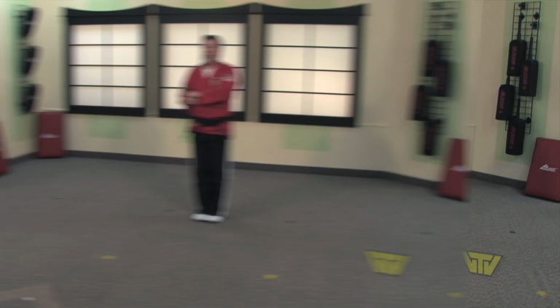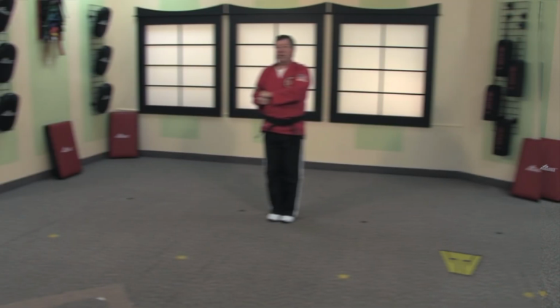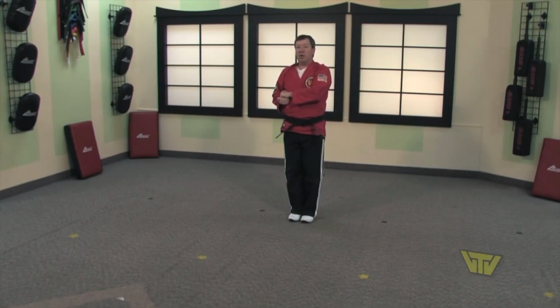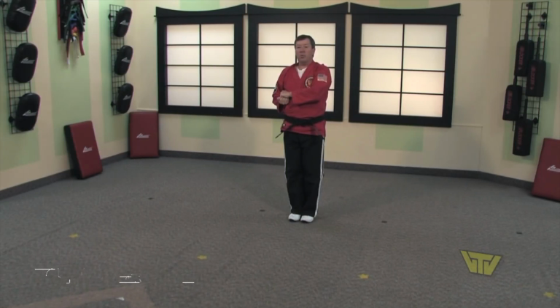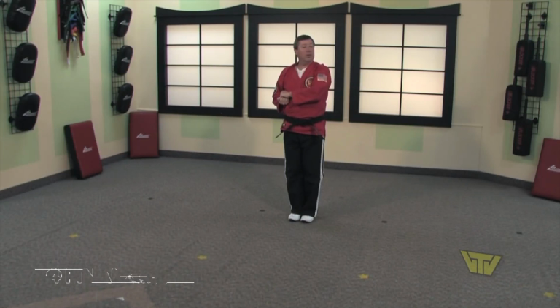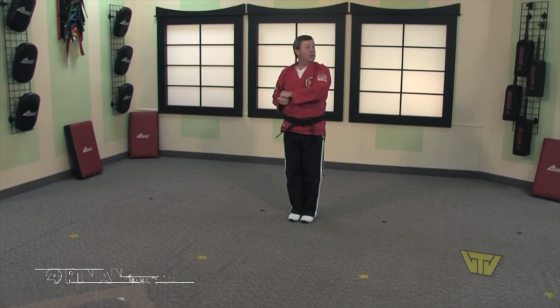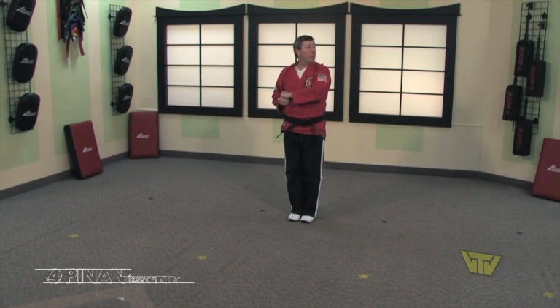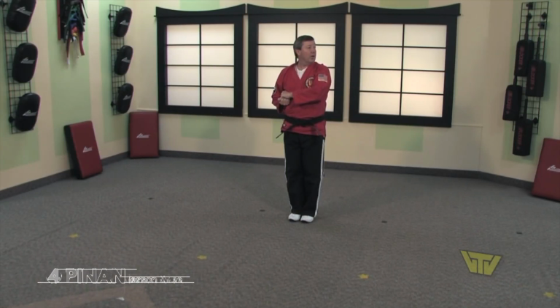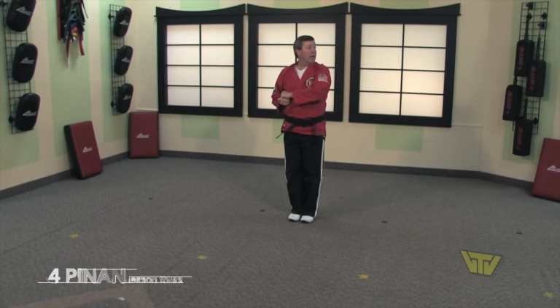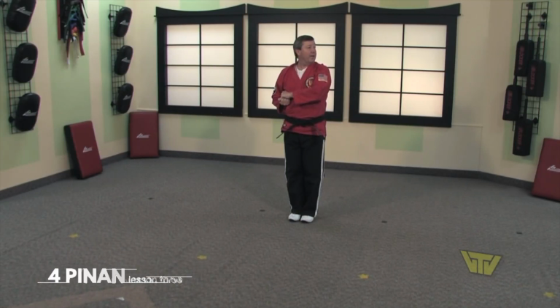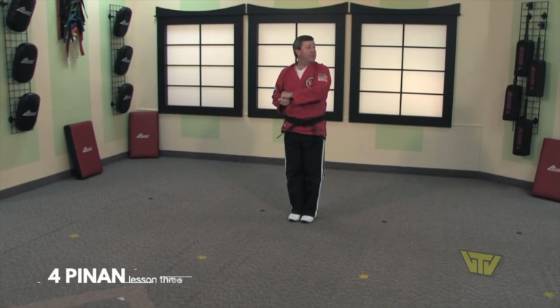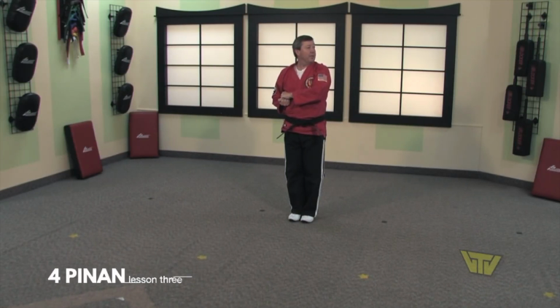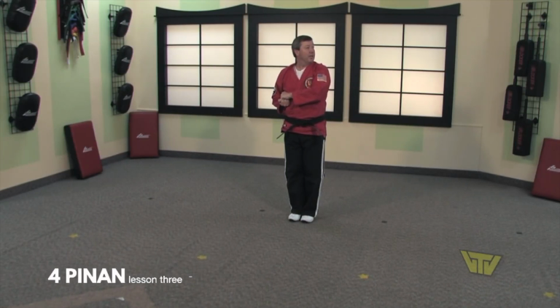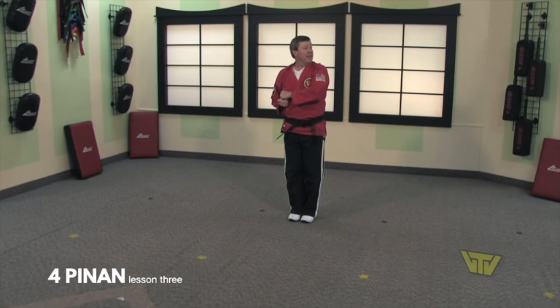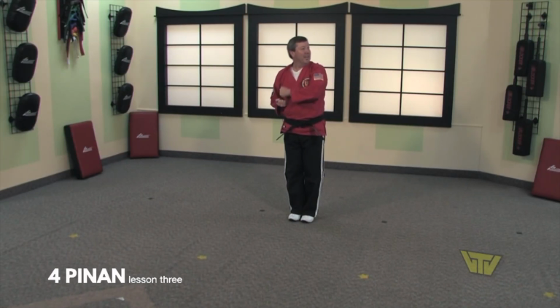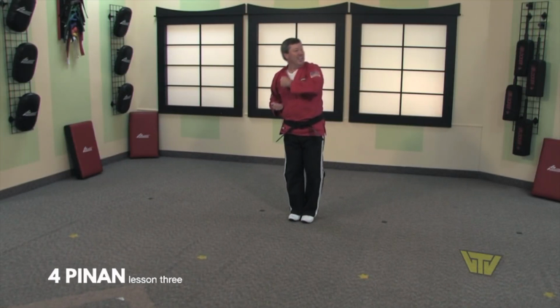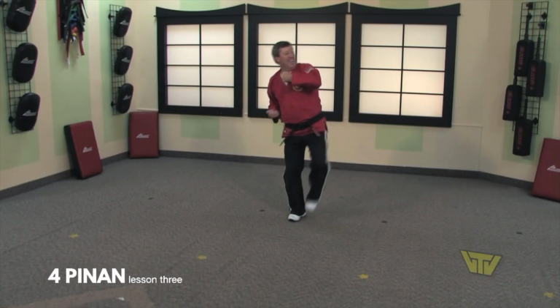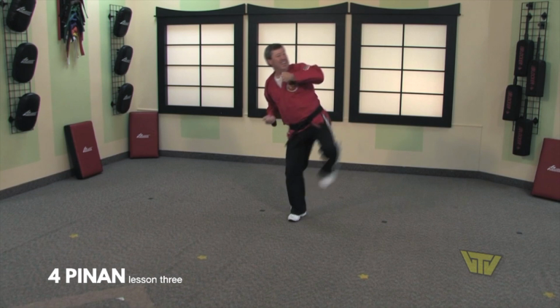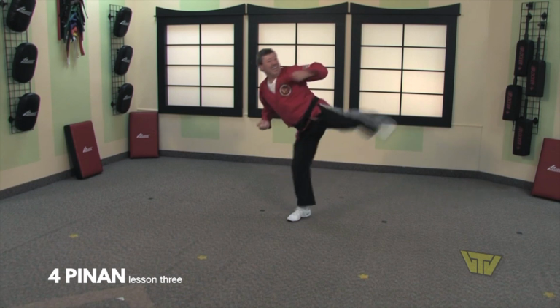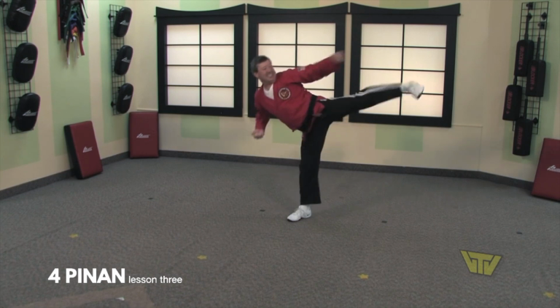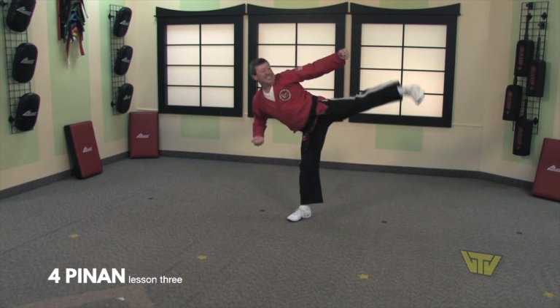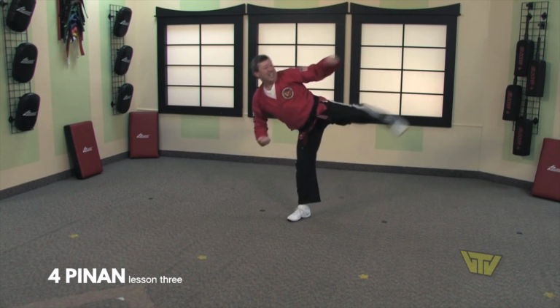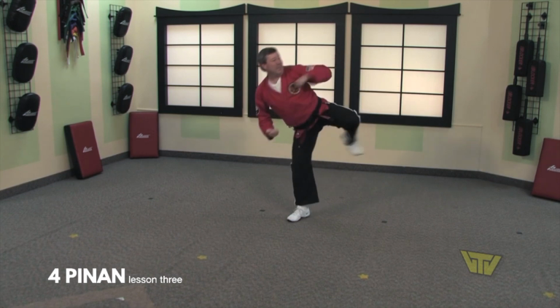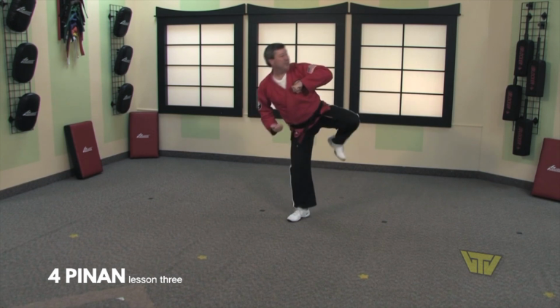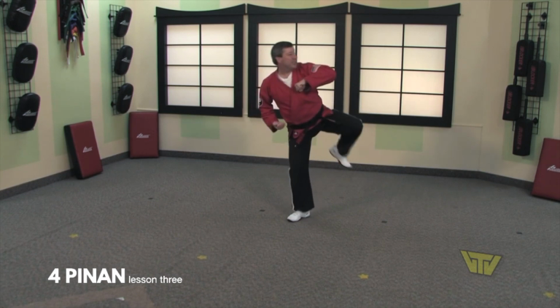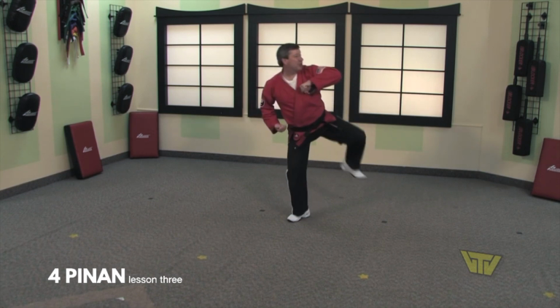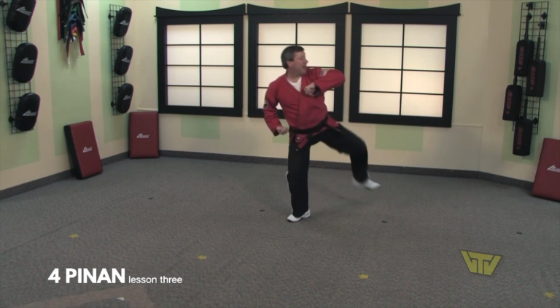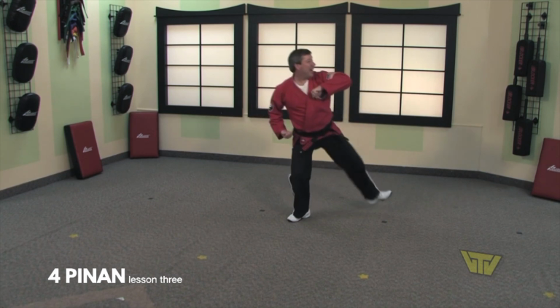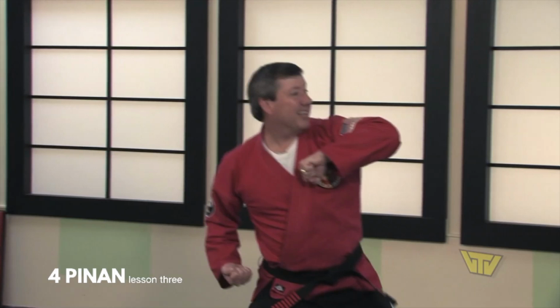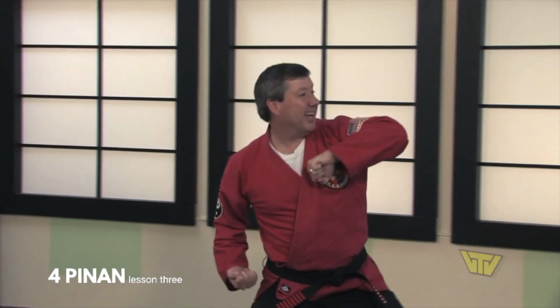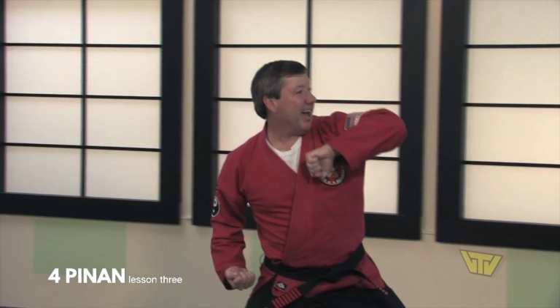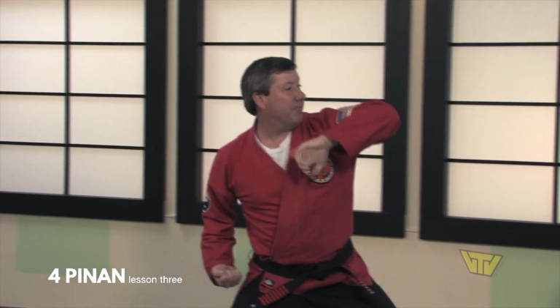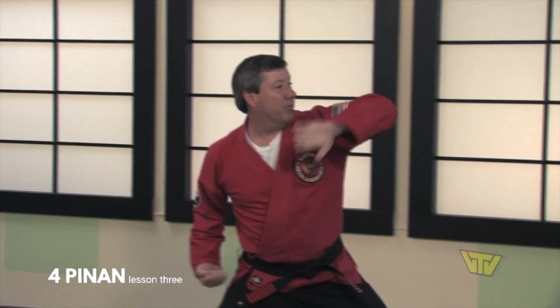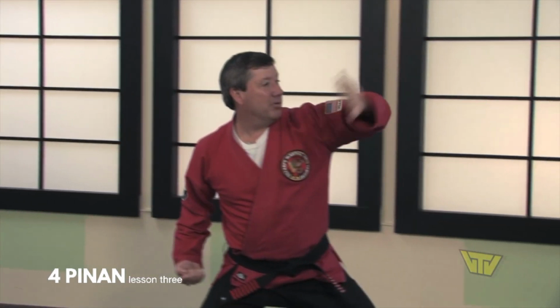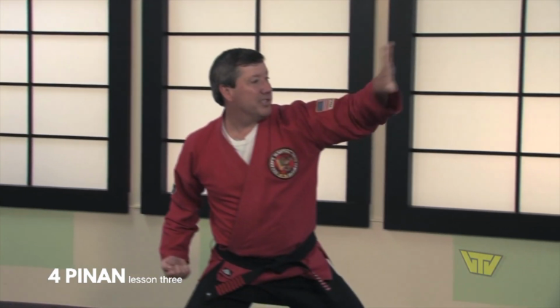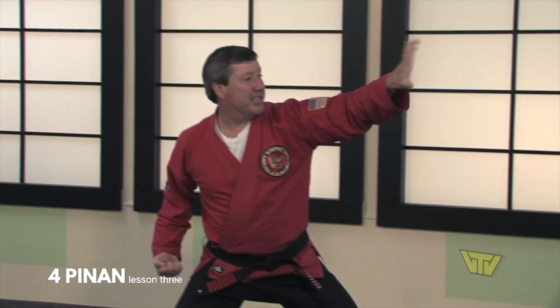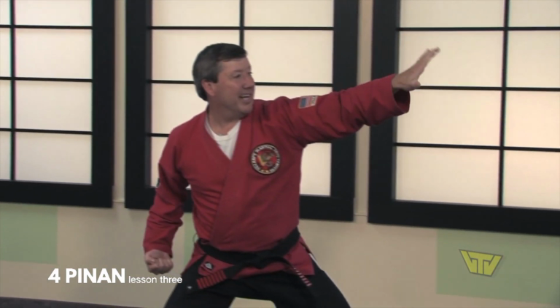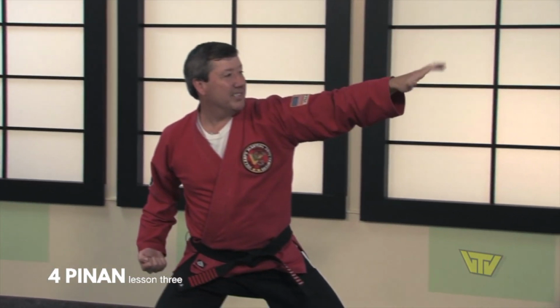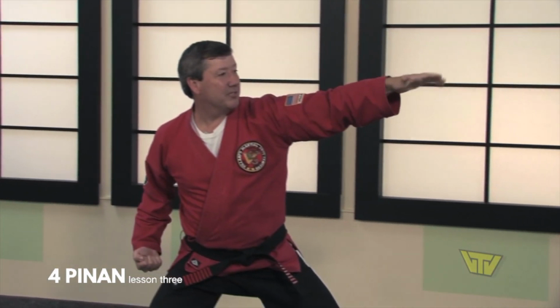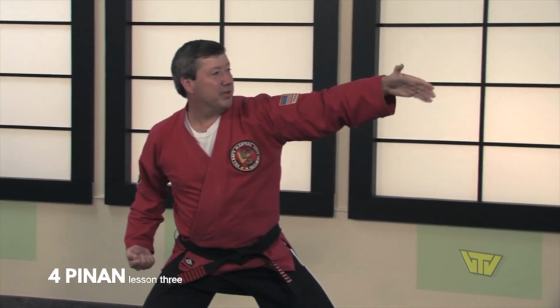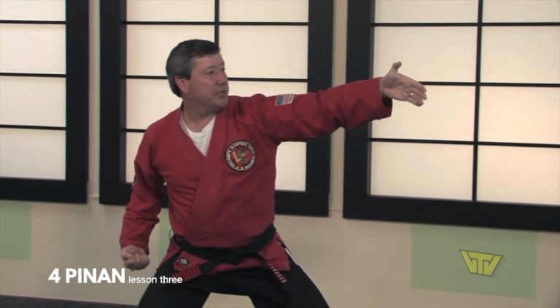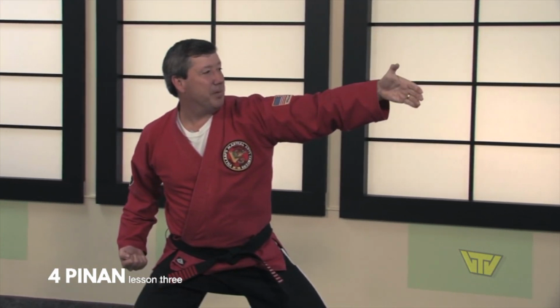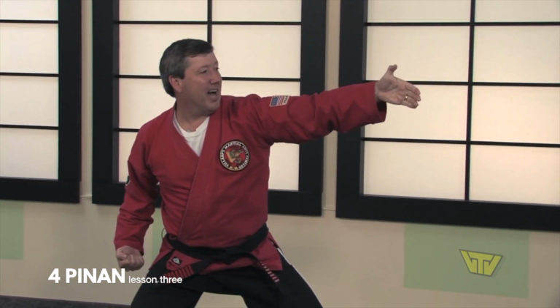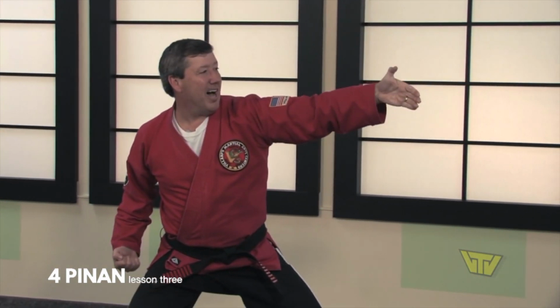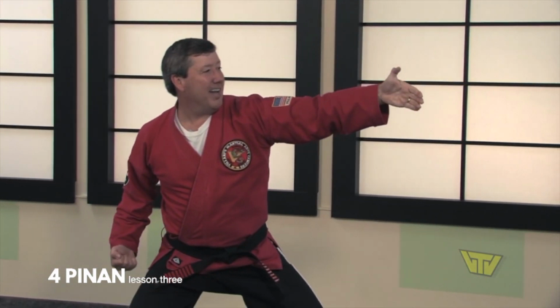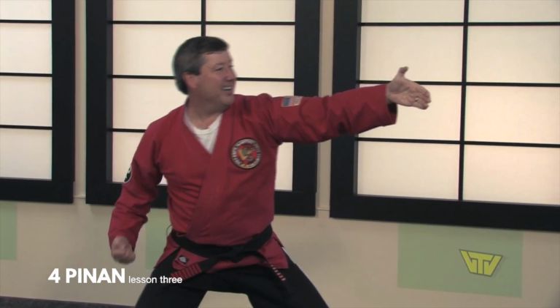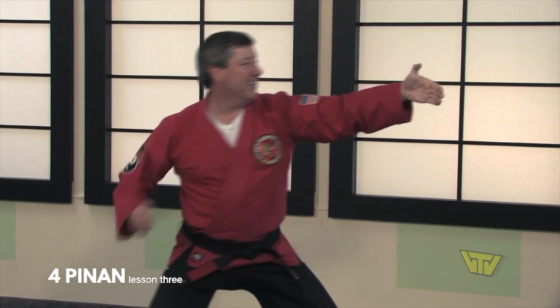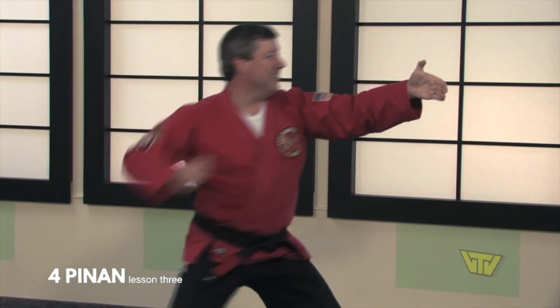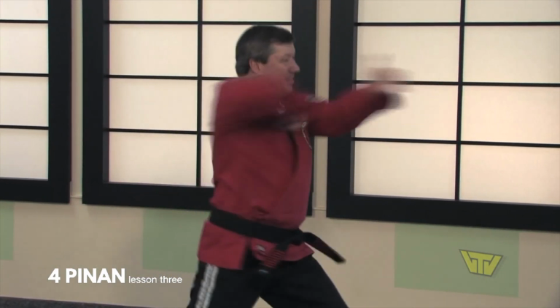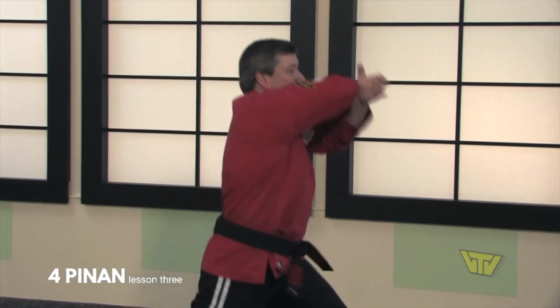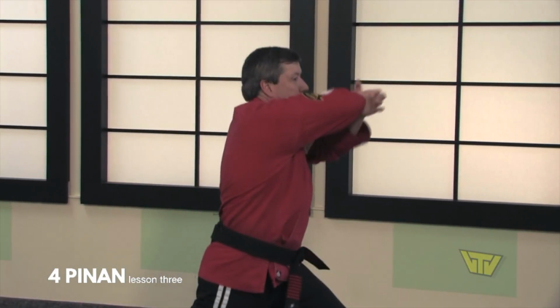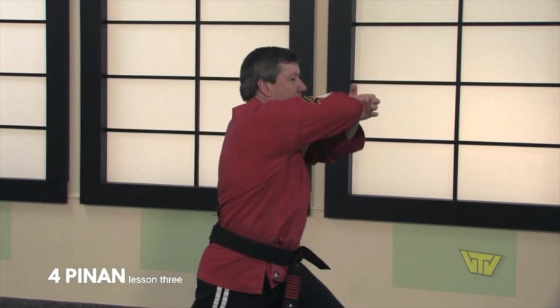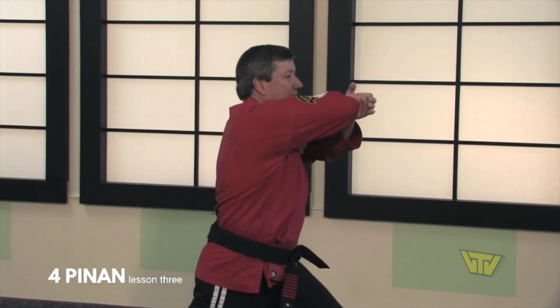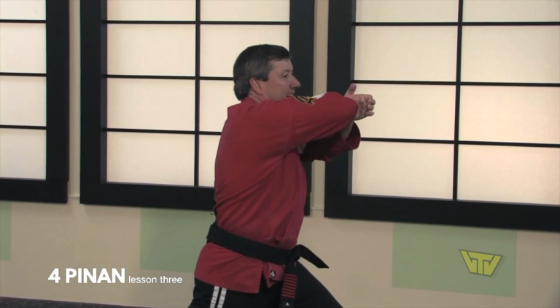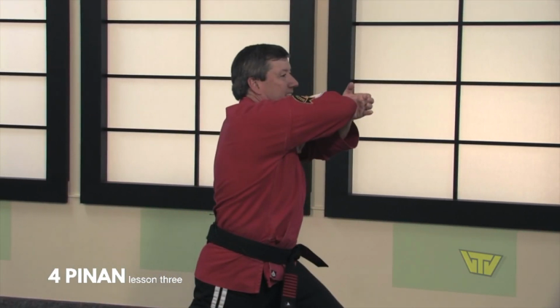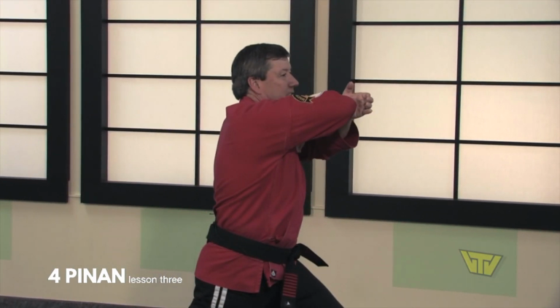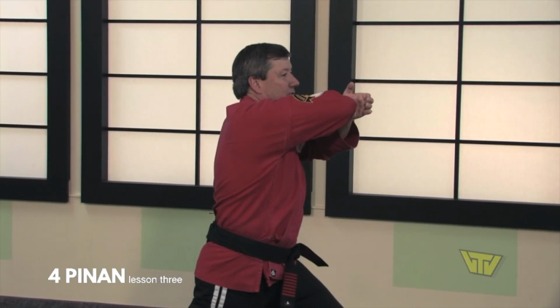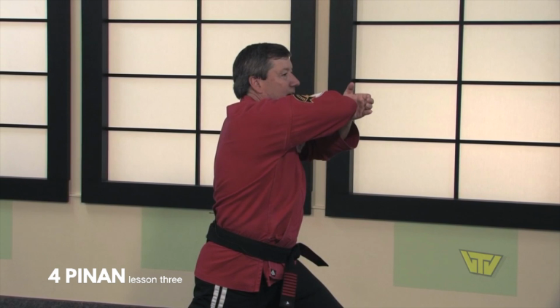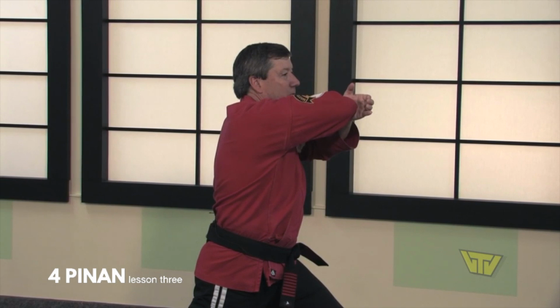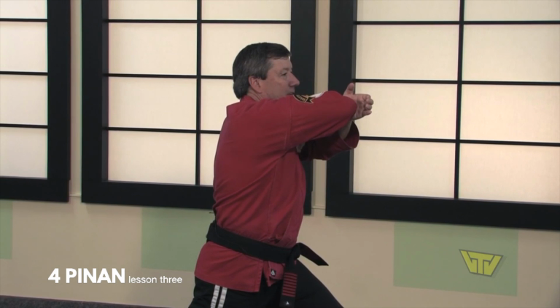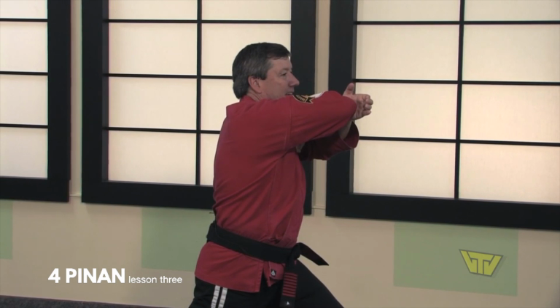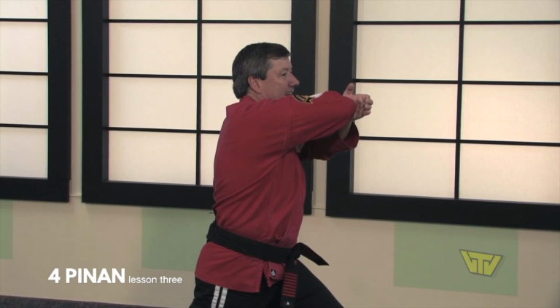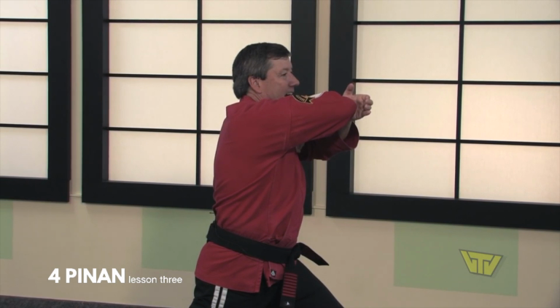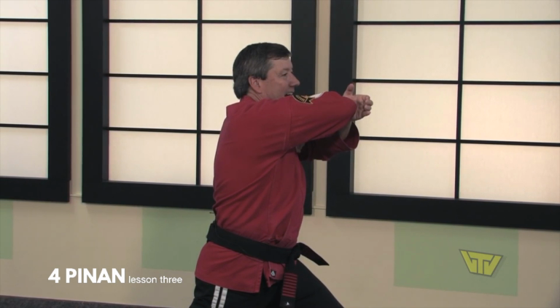We look to our left, extend, retract, half moon stance, reach behind, pivot, and strike with a key eye.